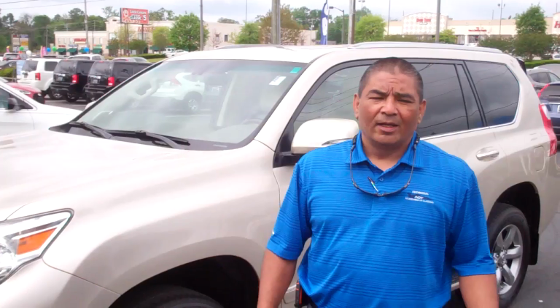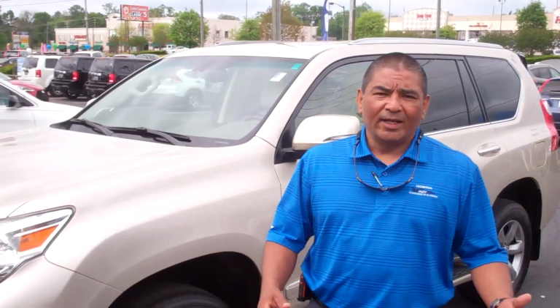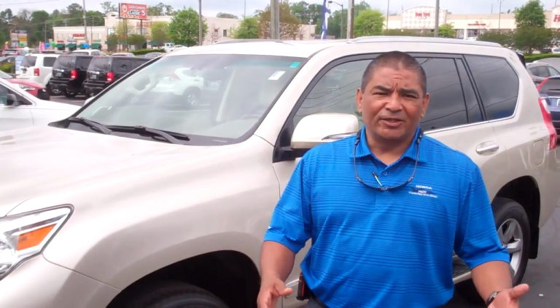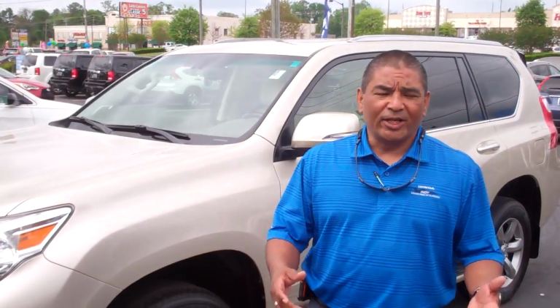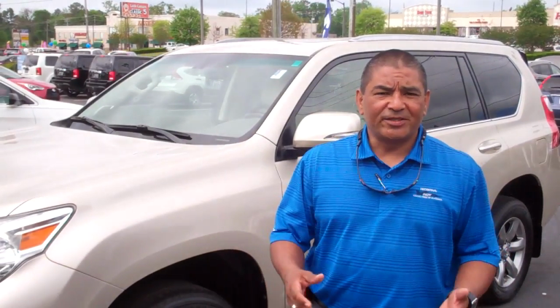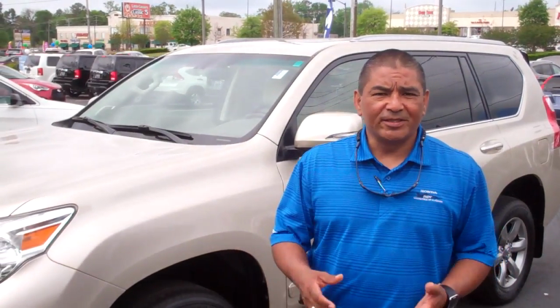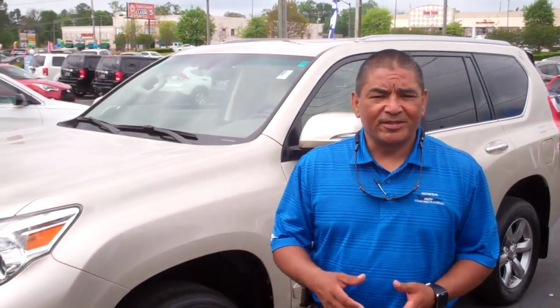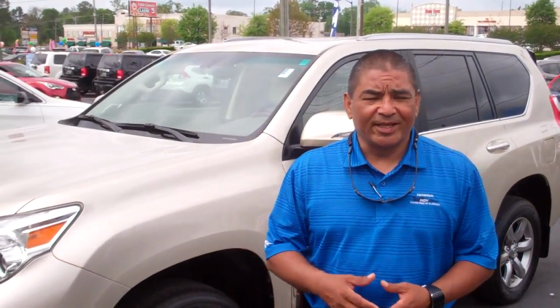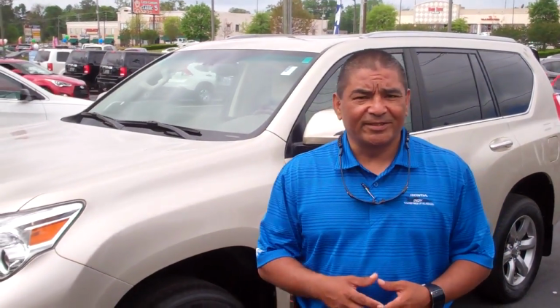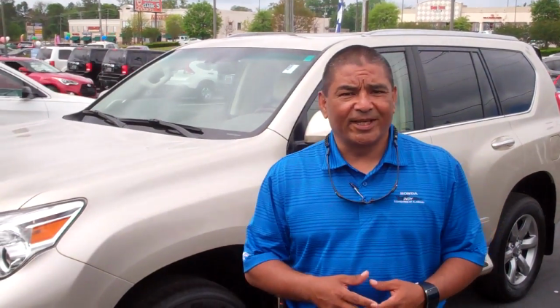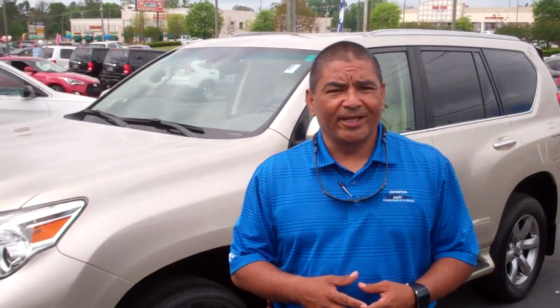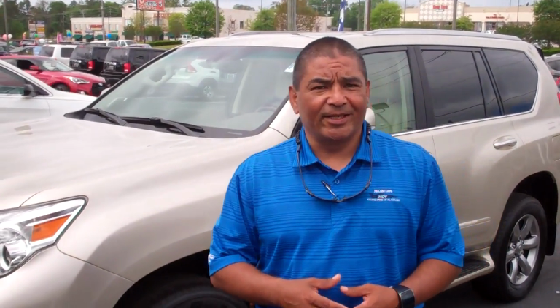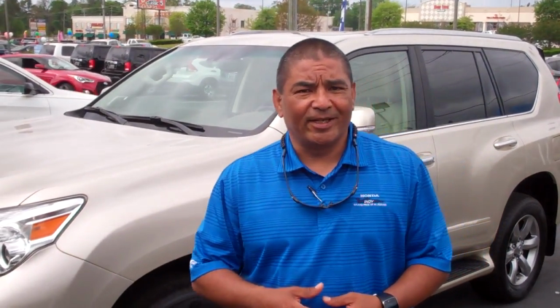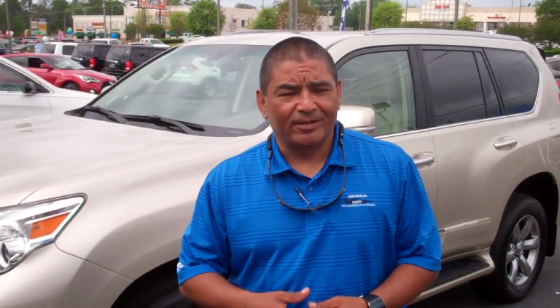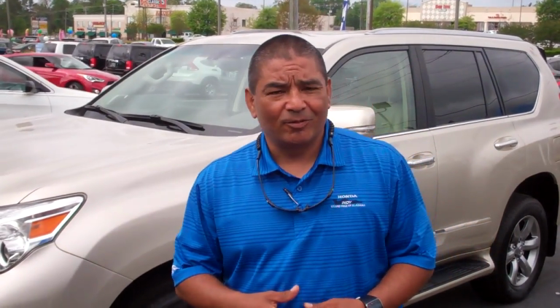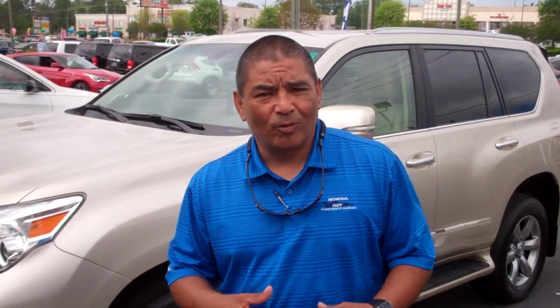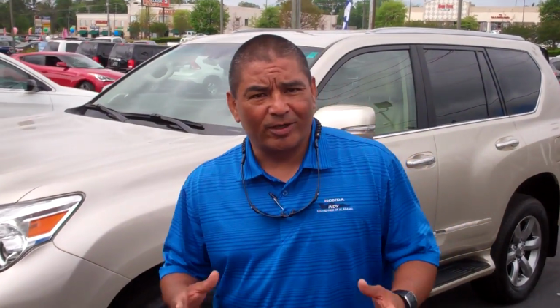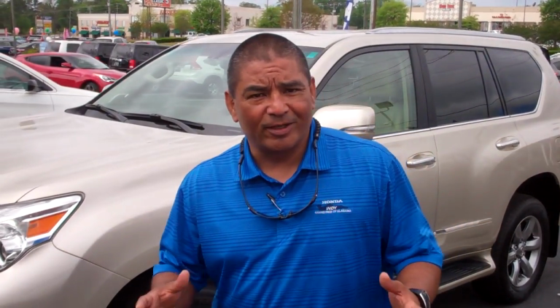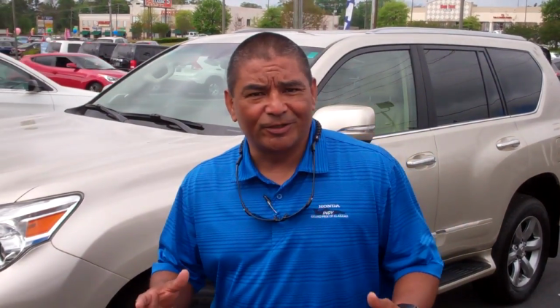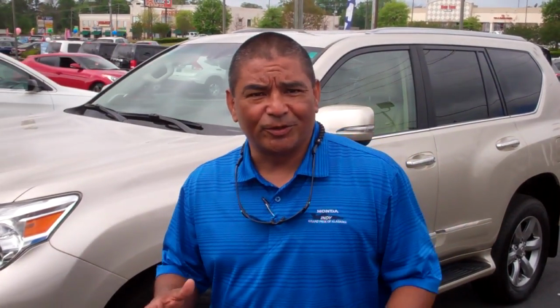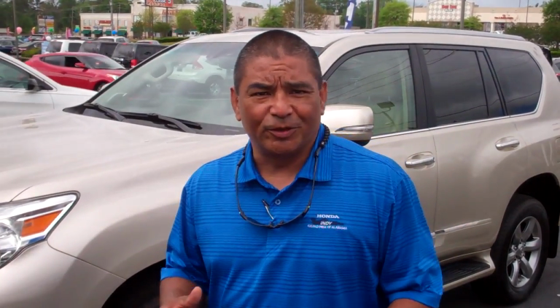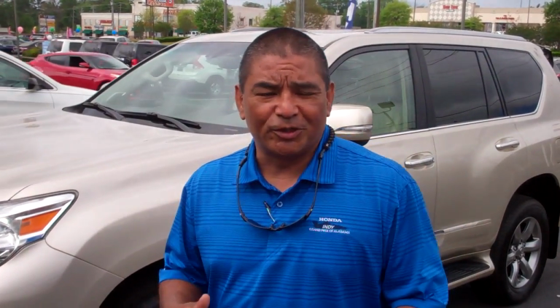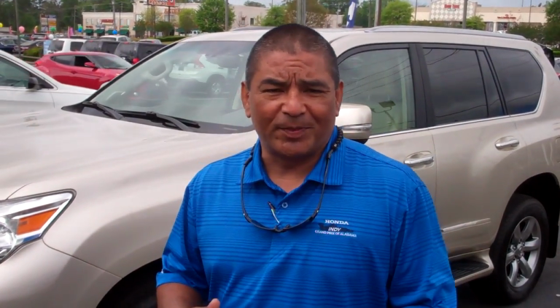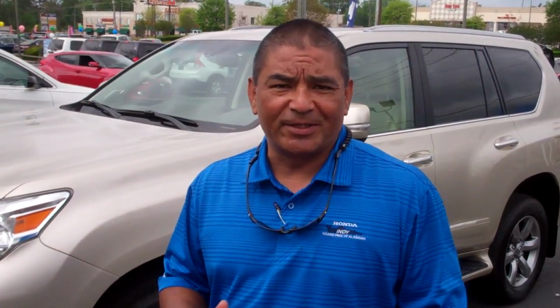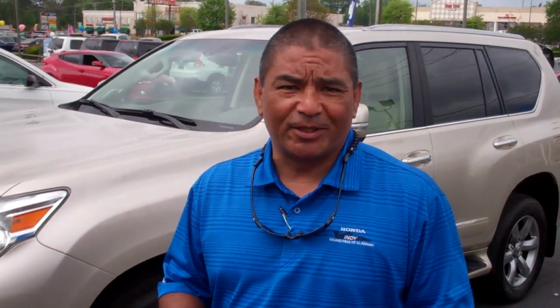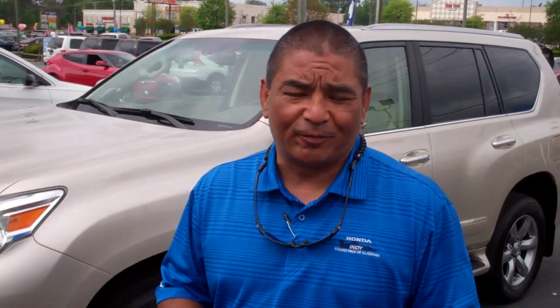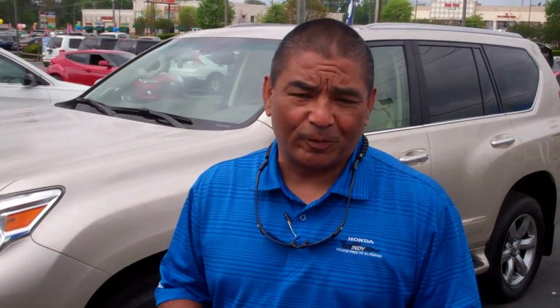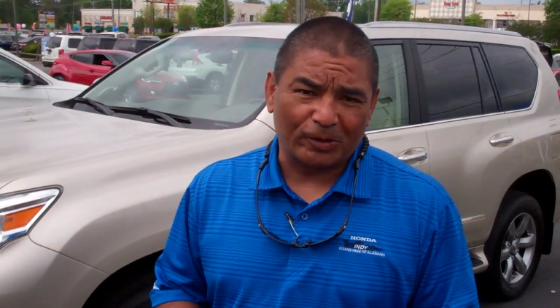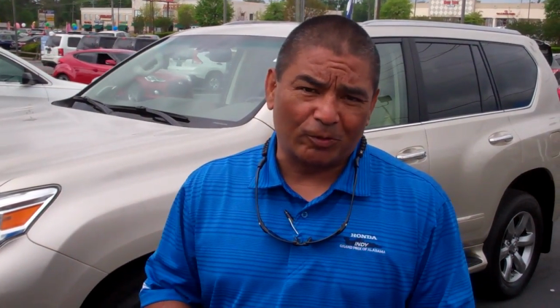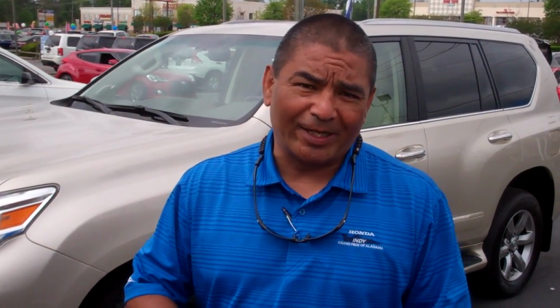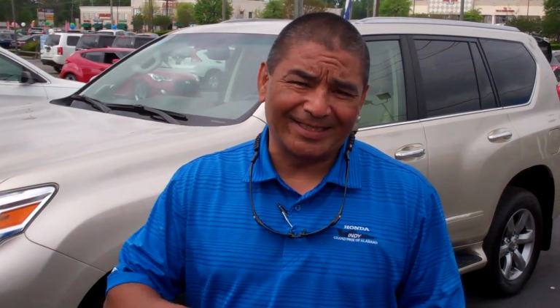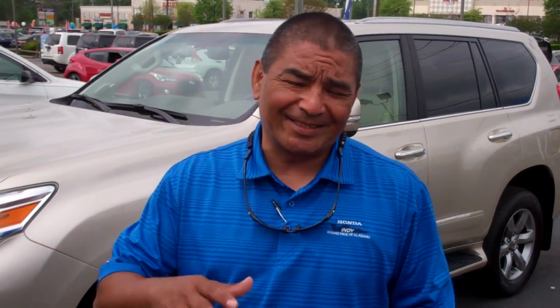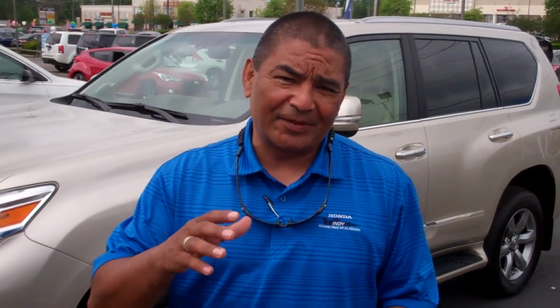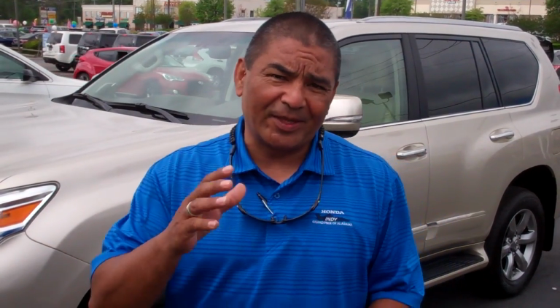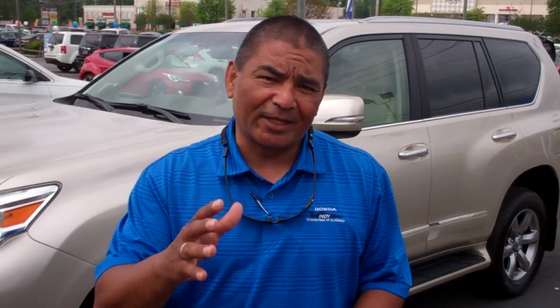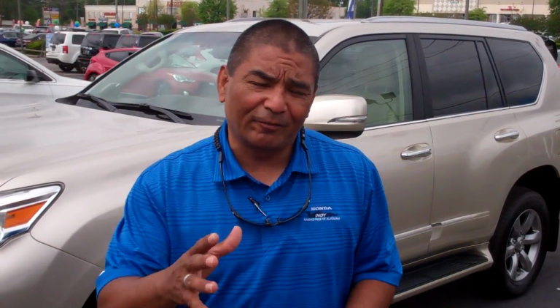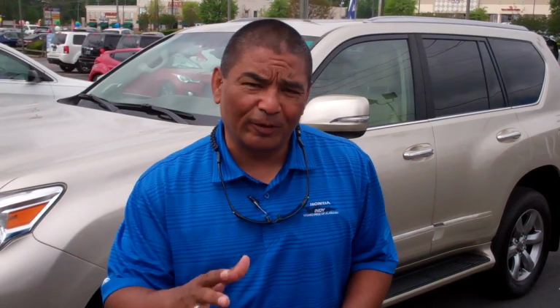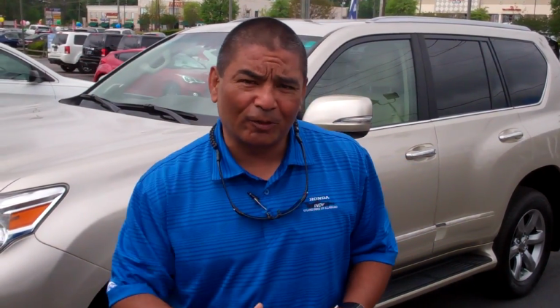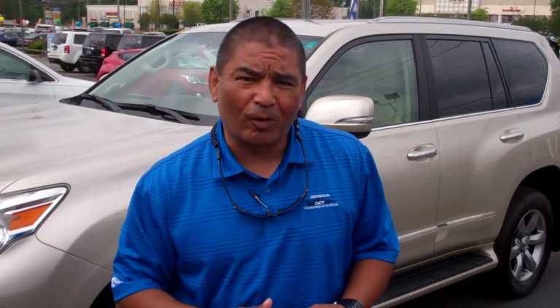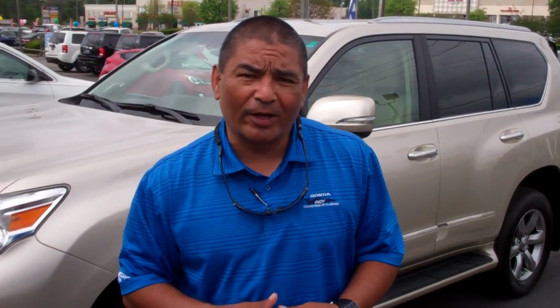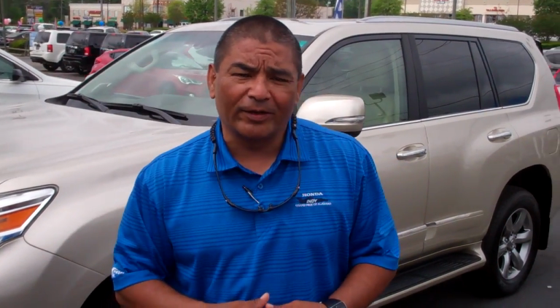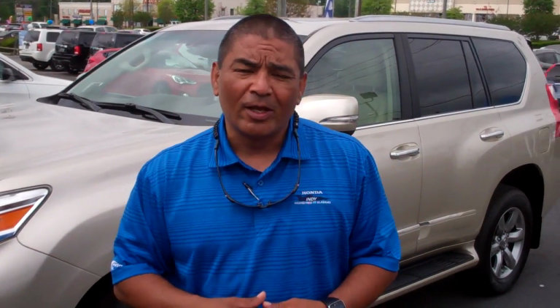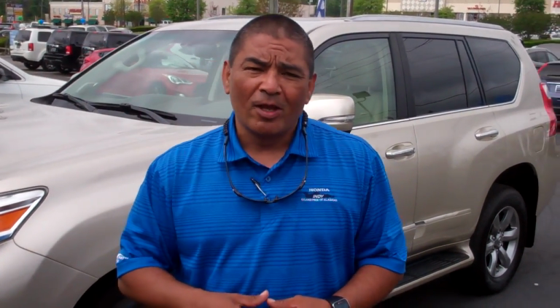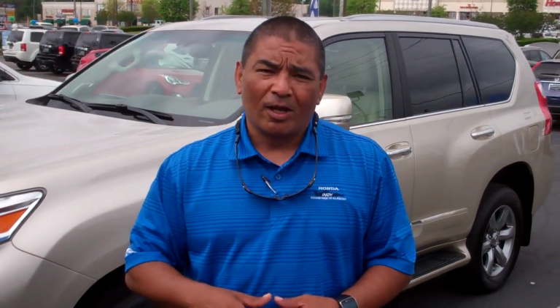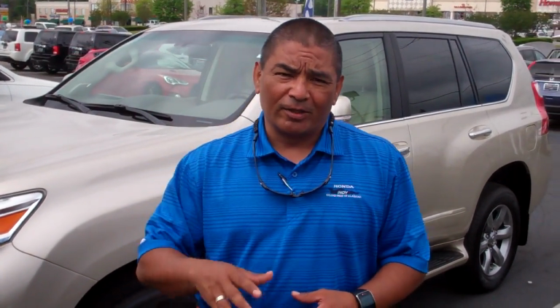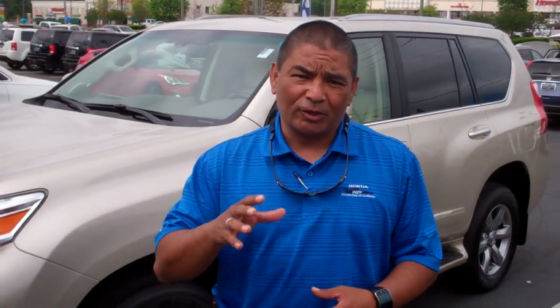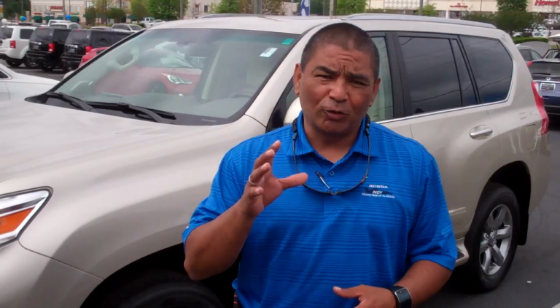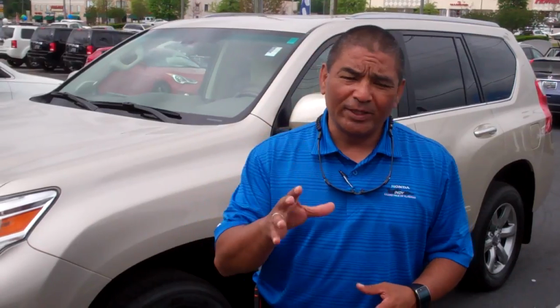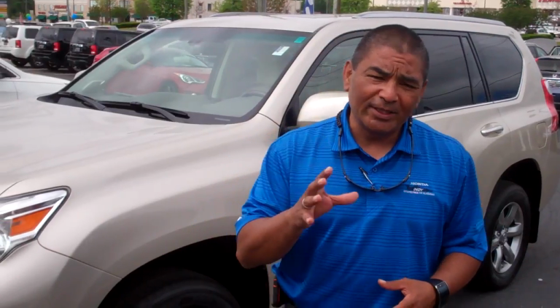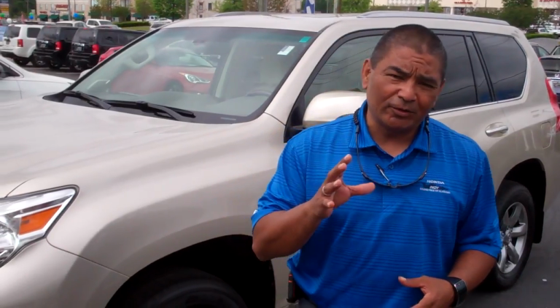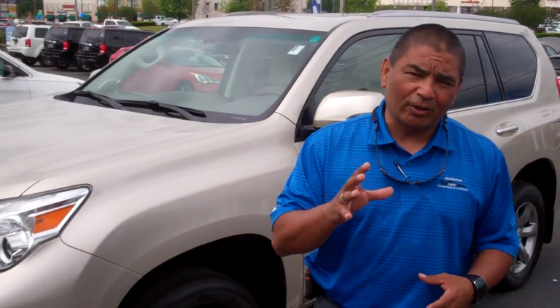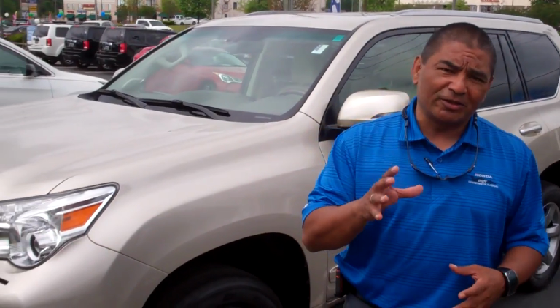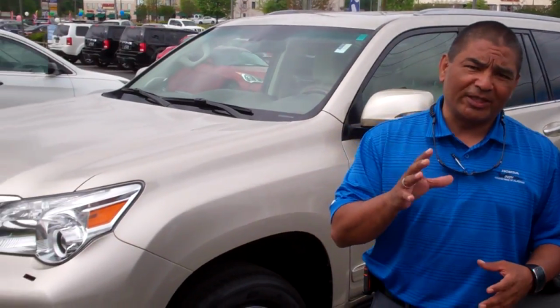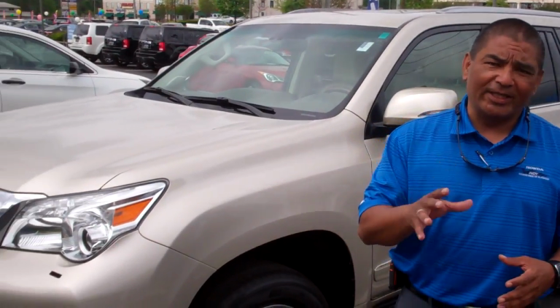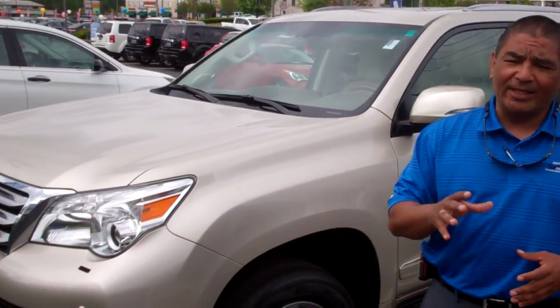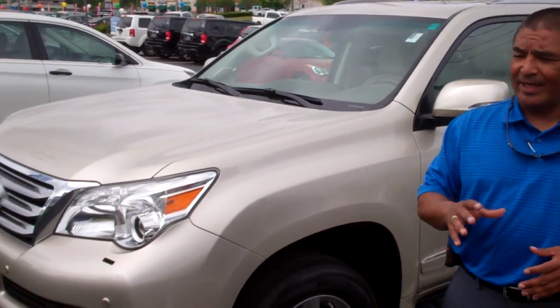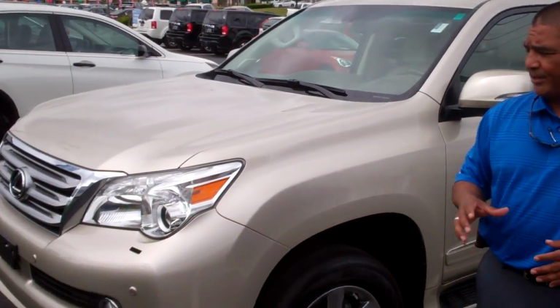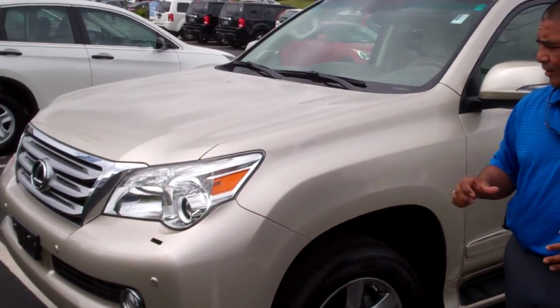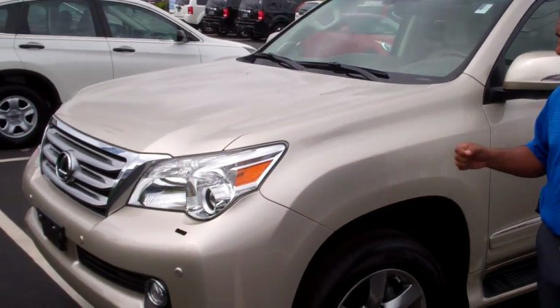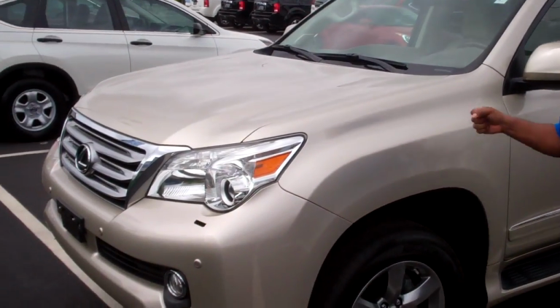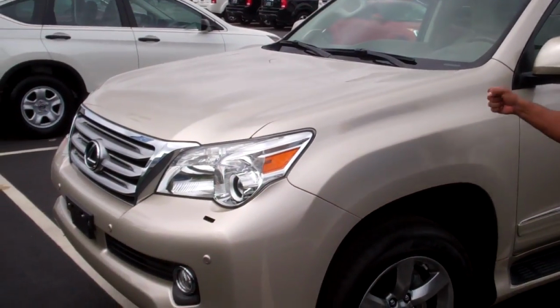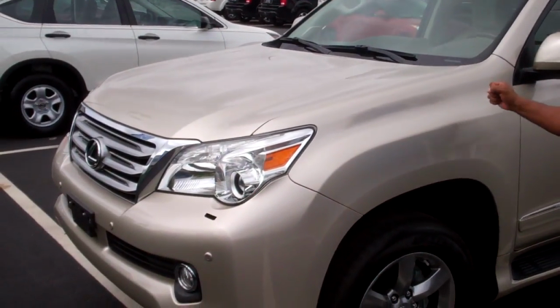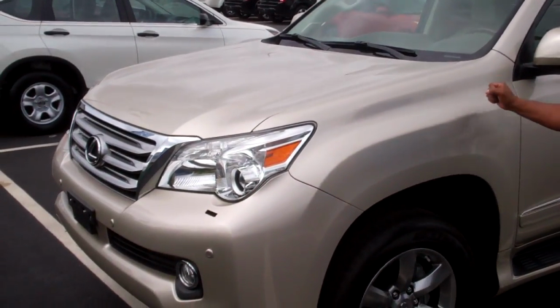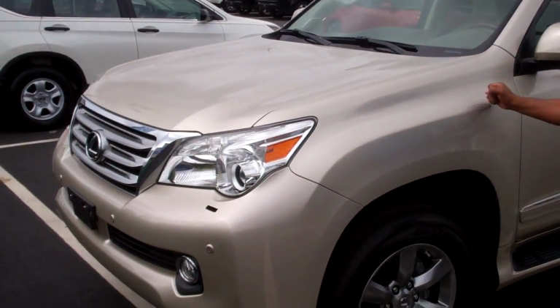Hey, Jason Santana here. Wanted to introduce myself real quick and say thank you for inquiring on our 2013 Lexus GX 460.